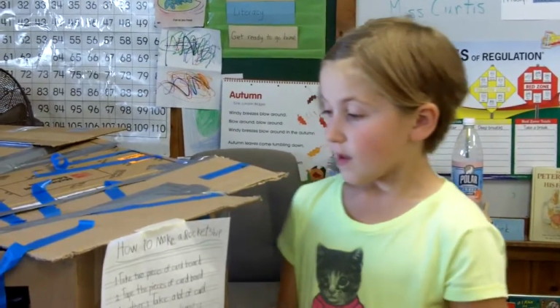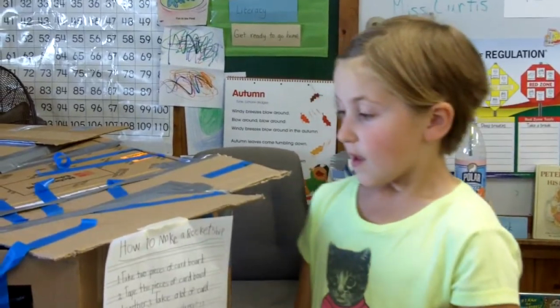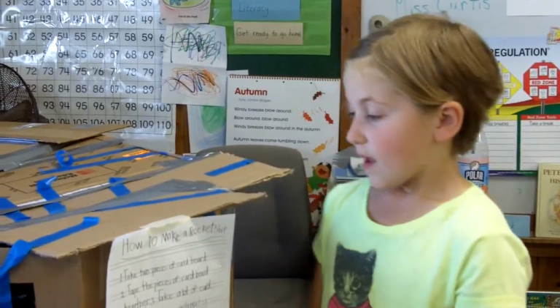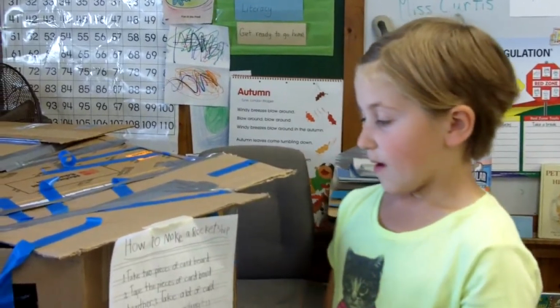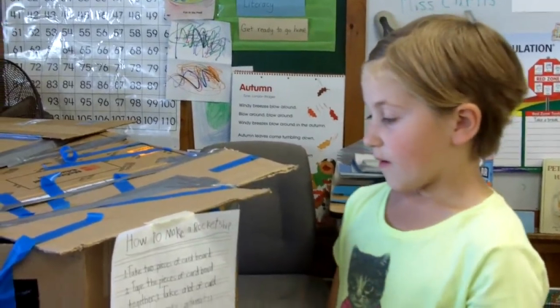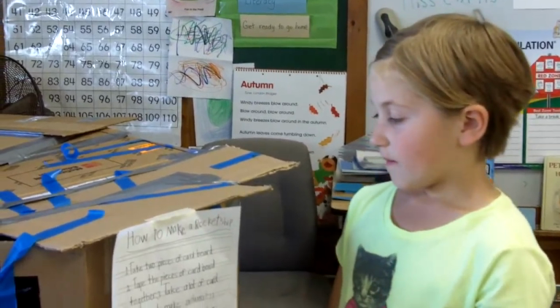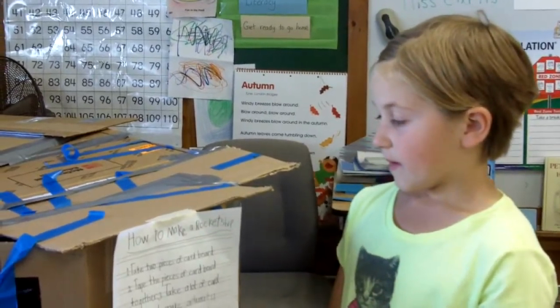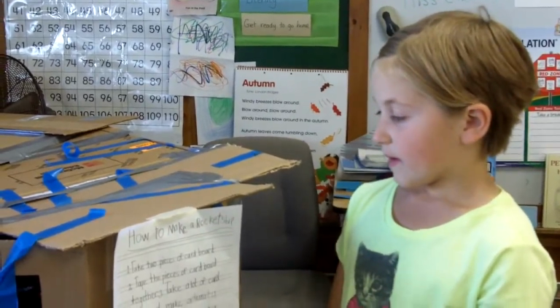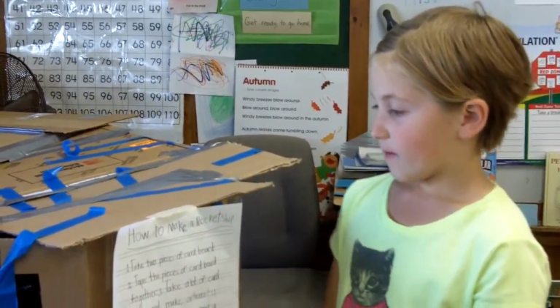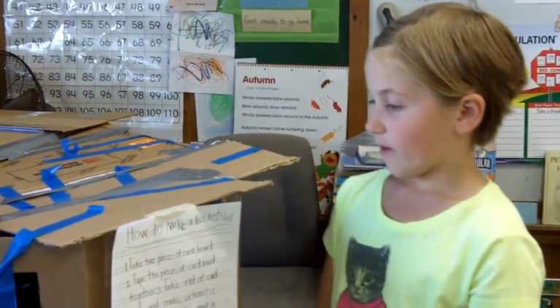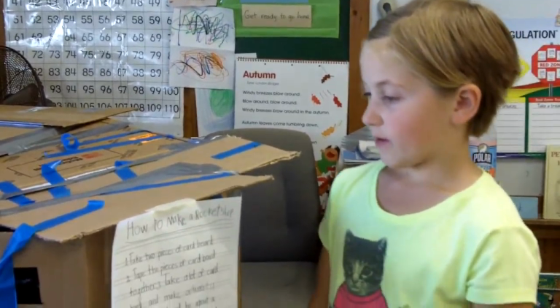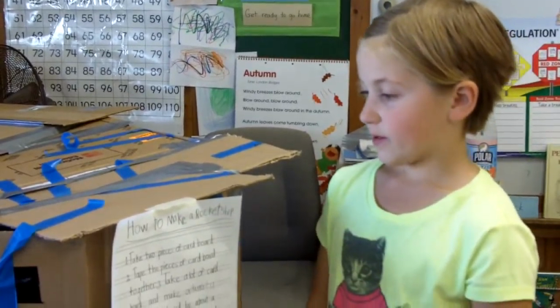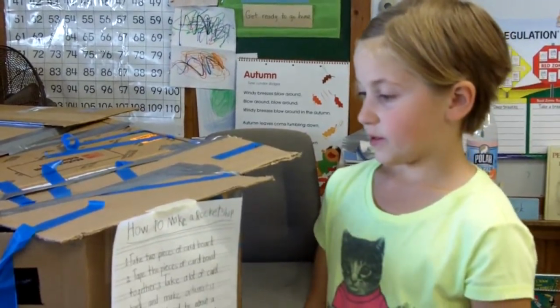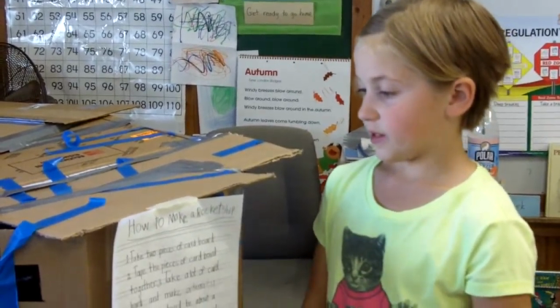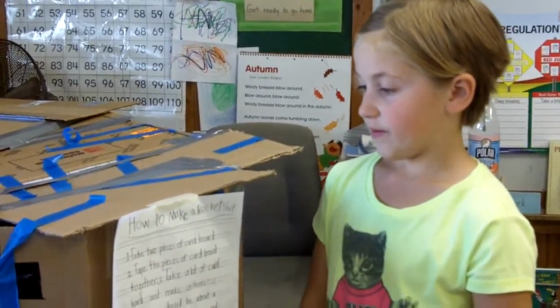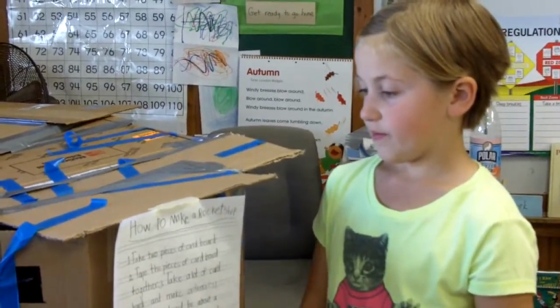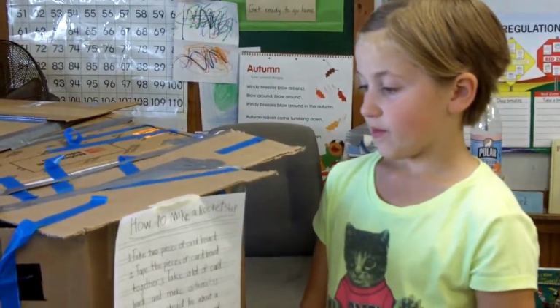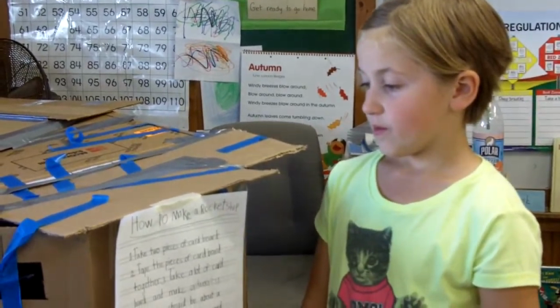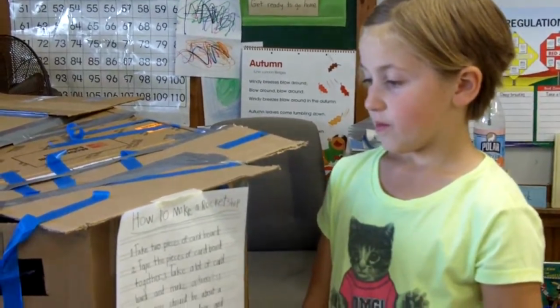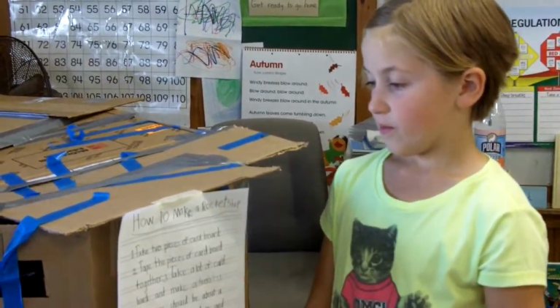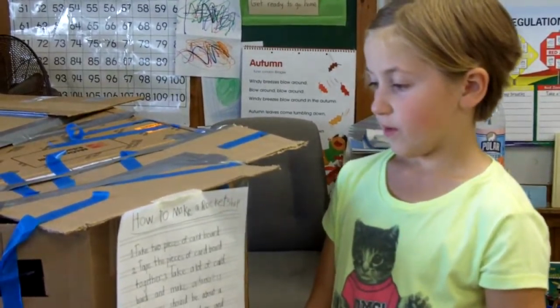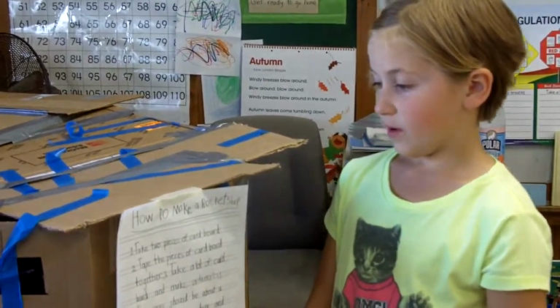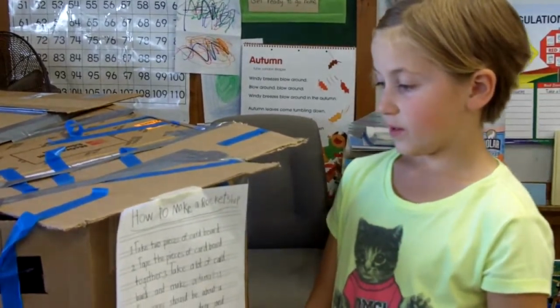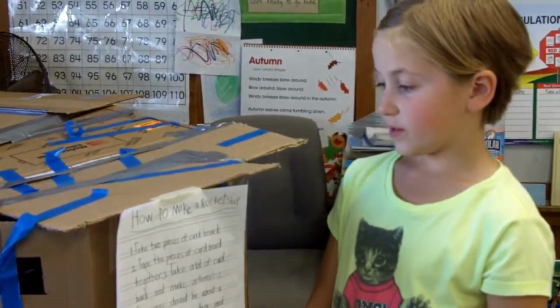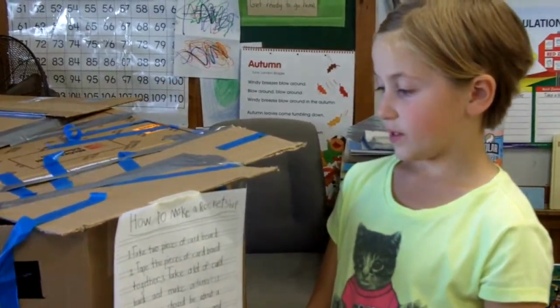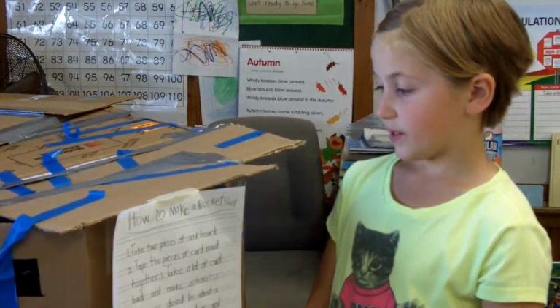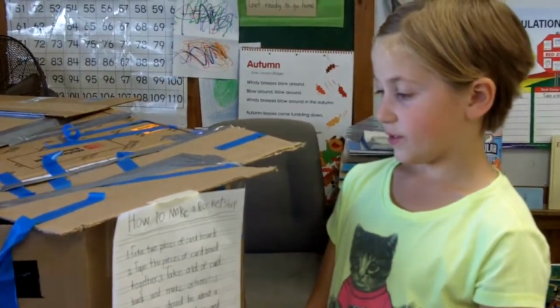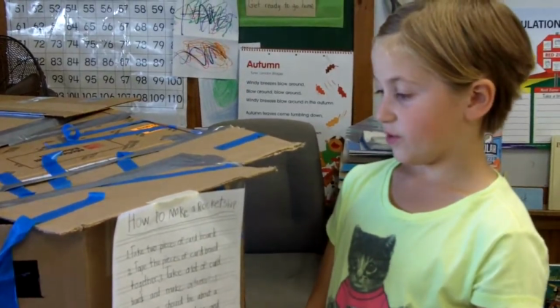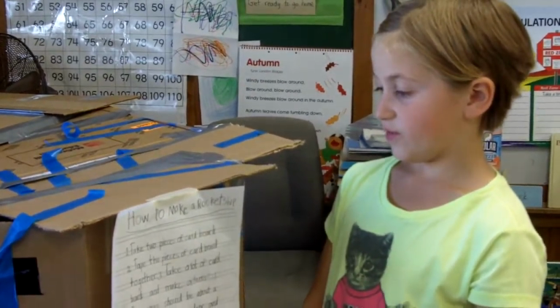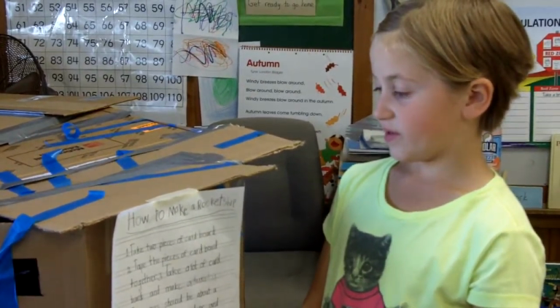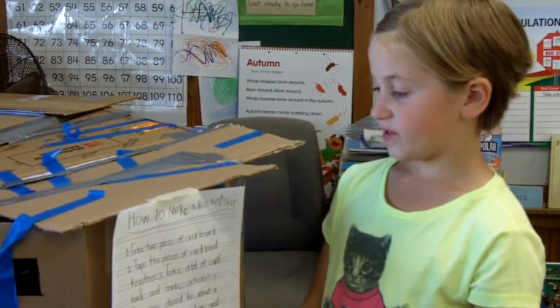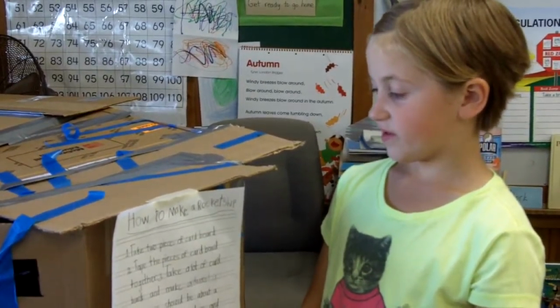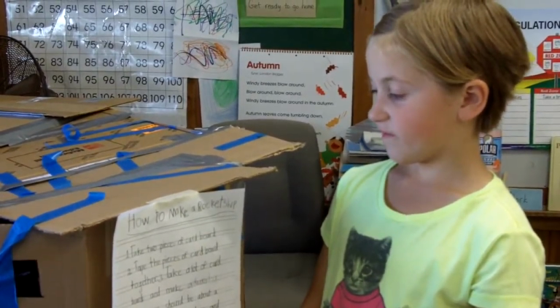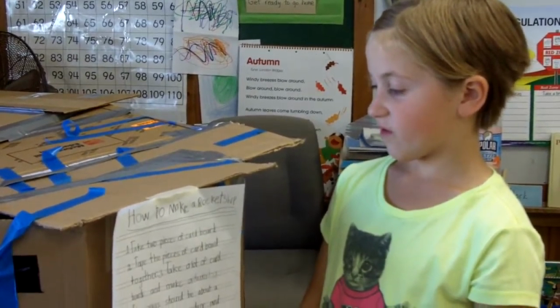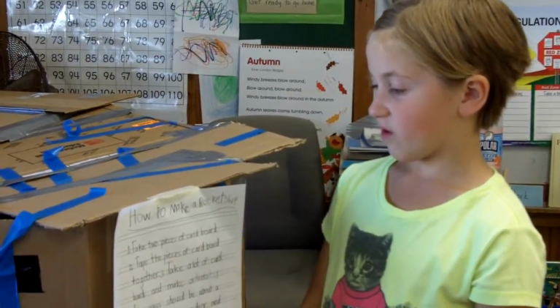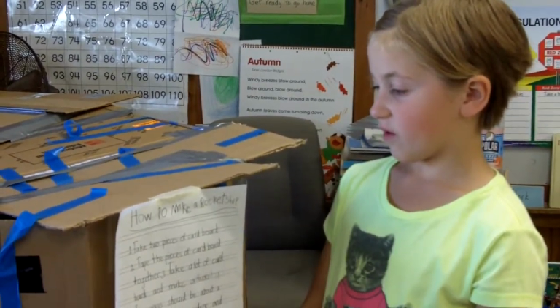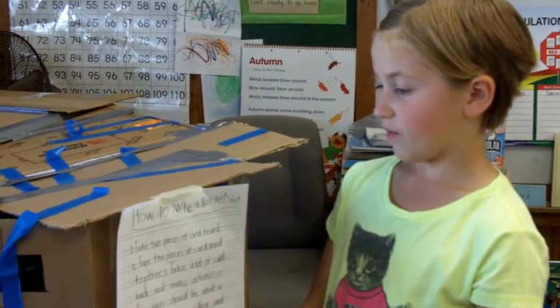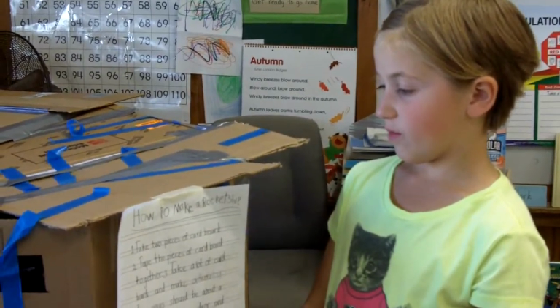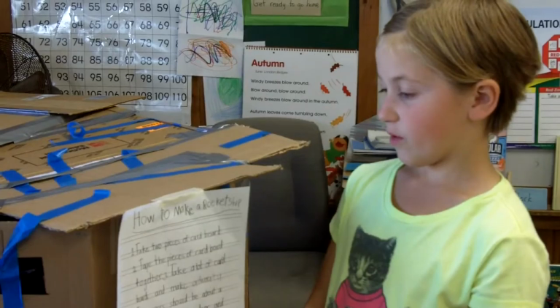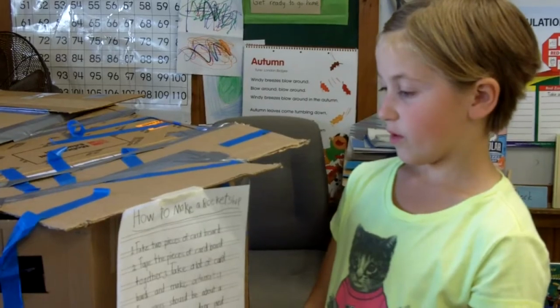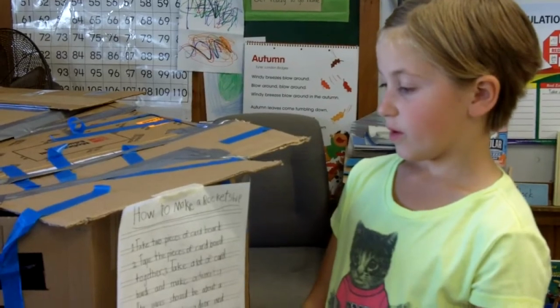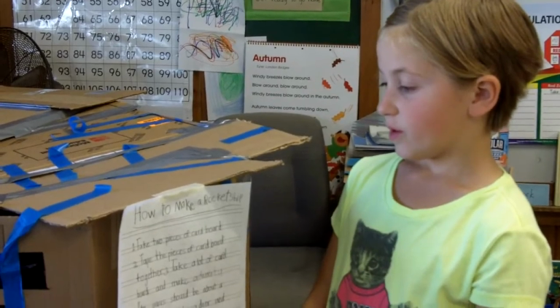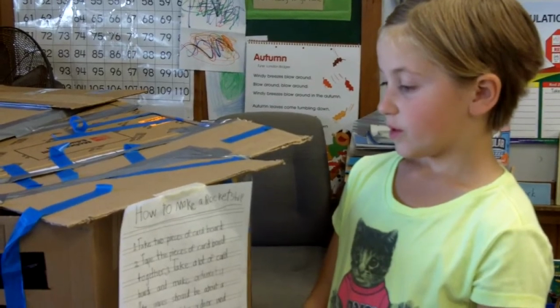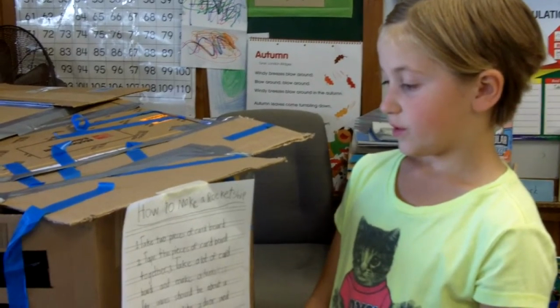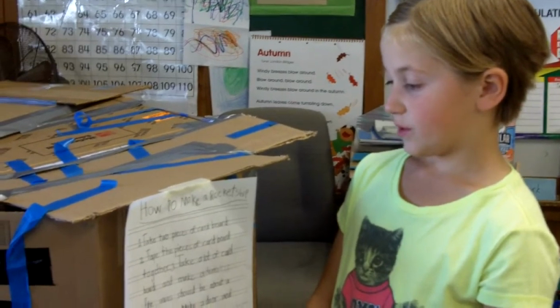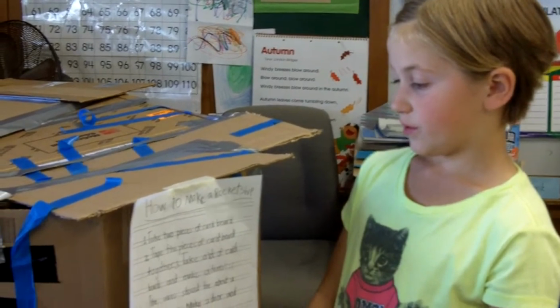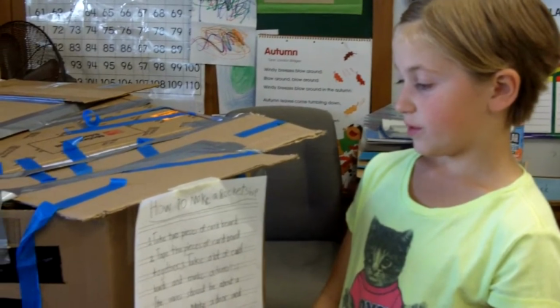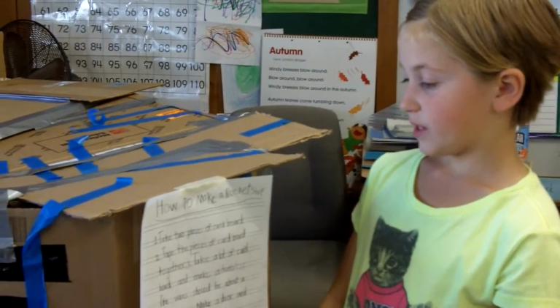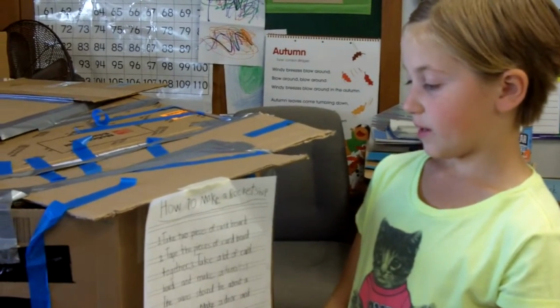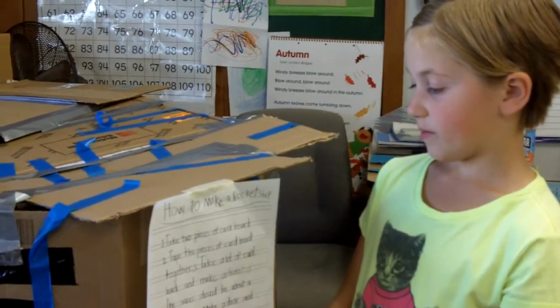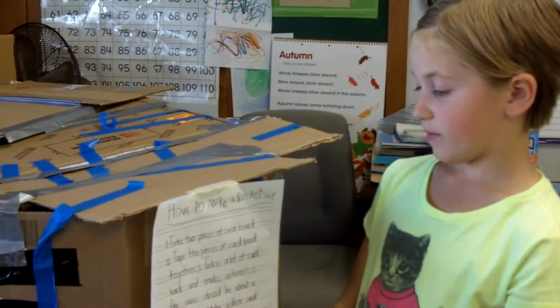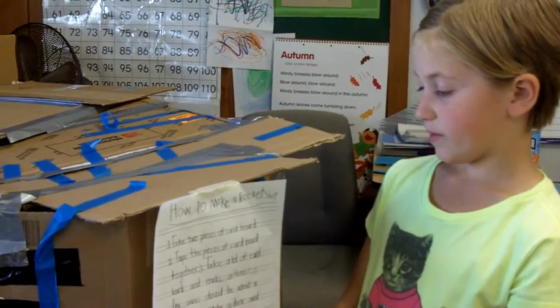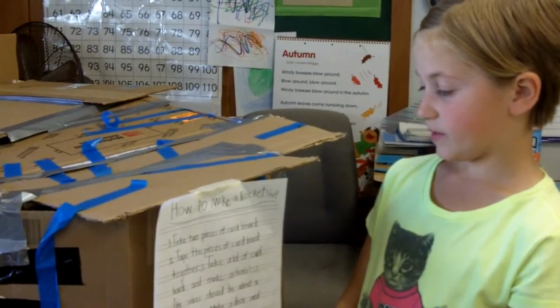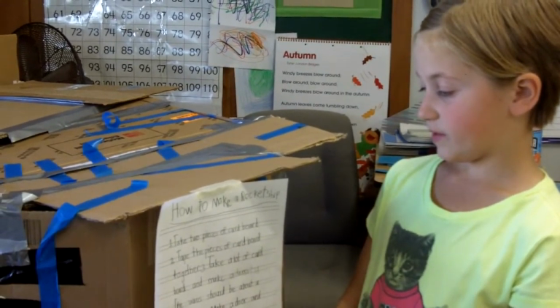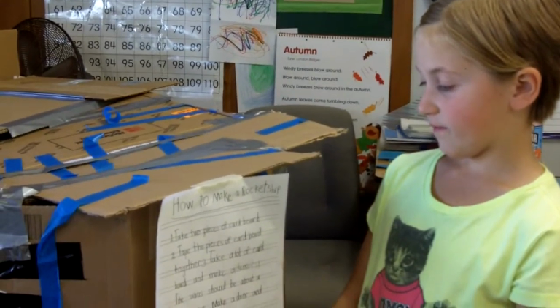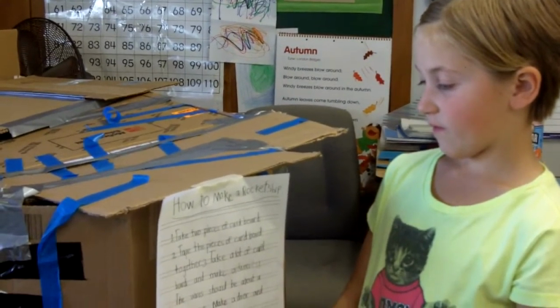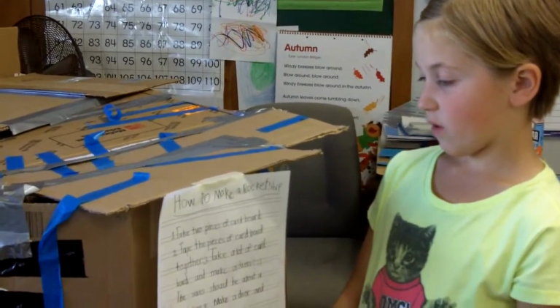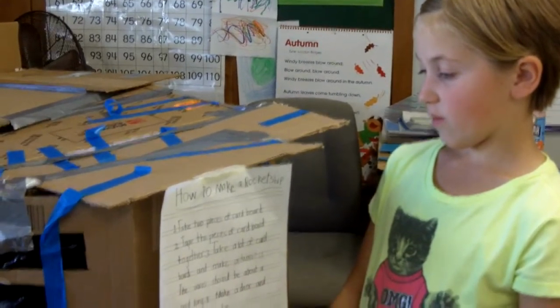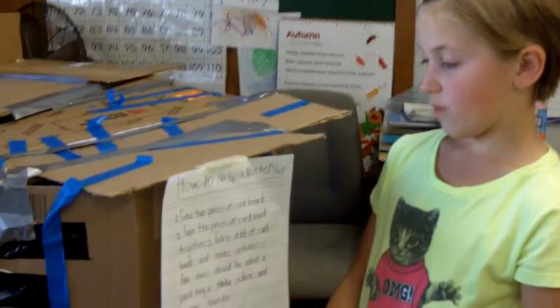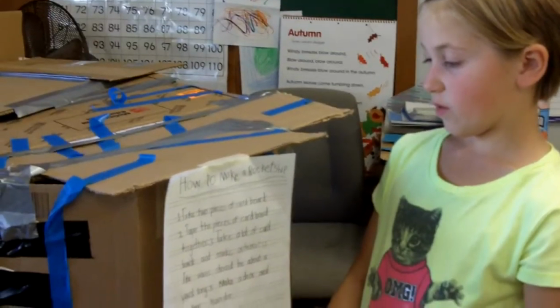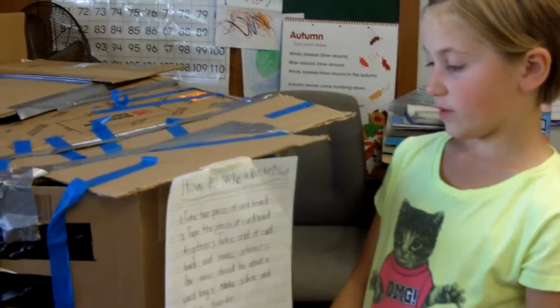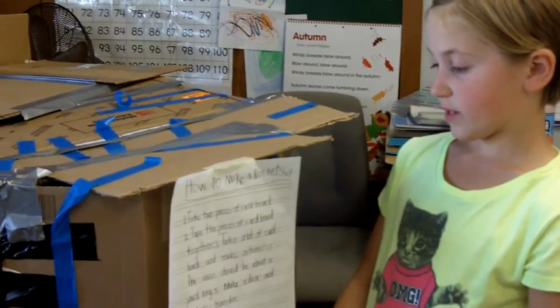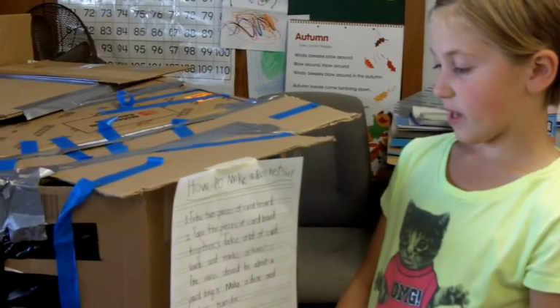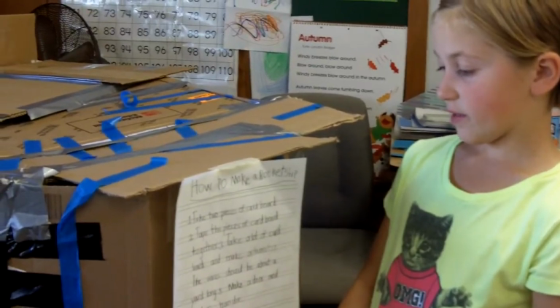How to make a rocket ship. One, take two pieces of cardboard. Two, tape the pieces of cardboard together.